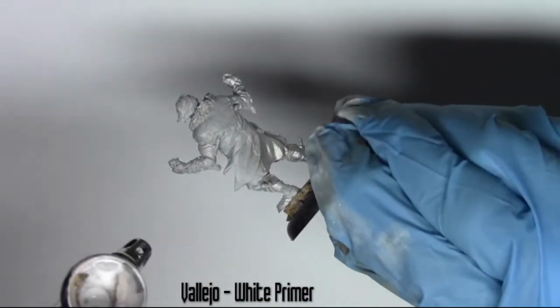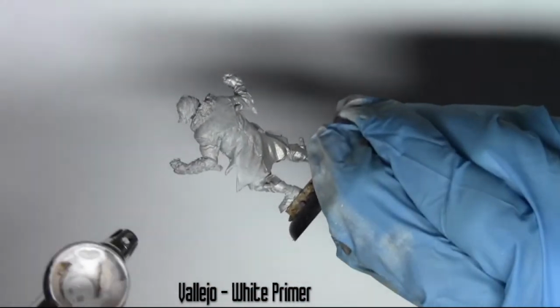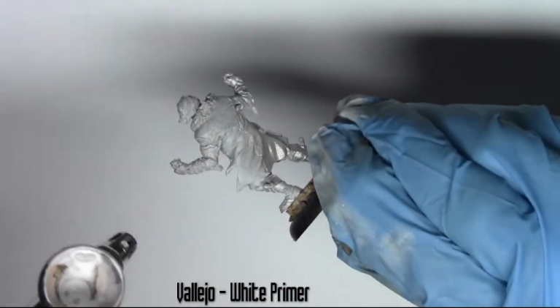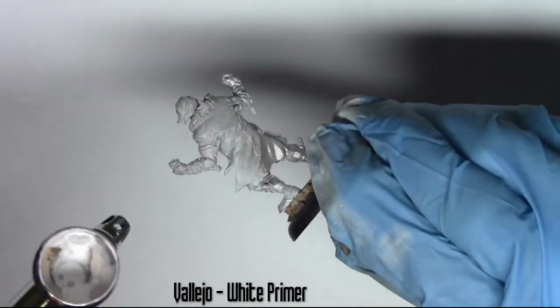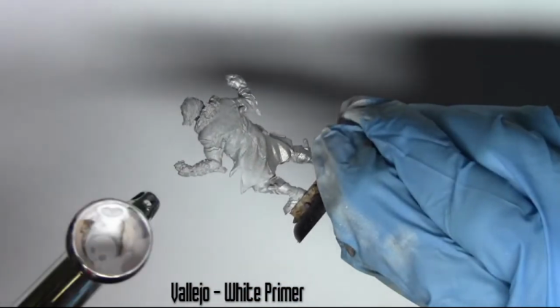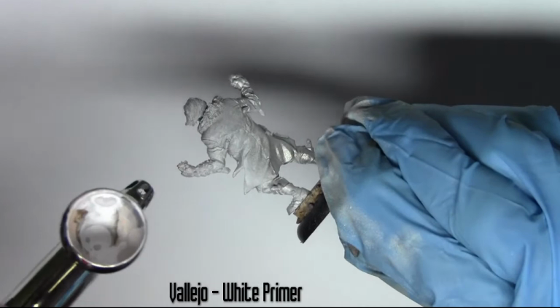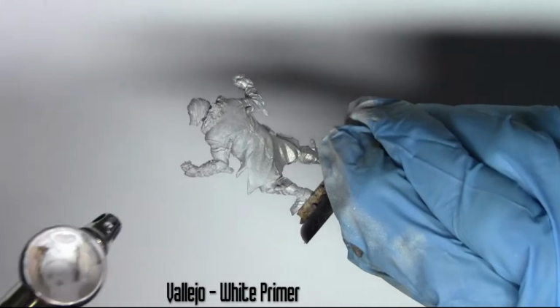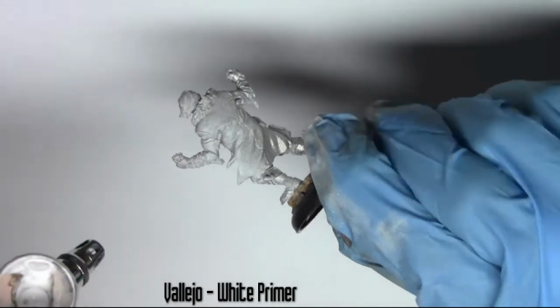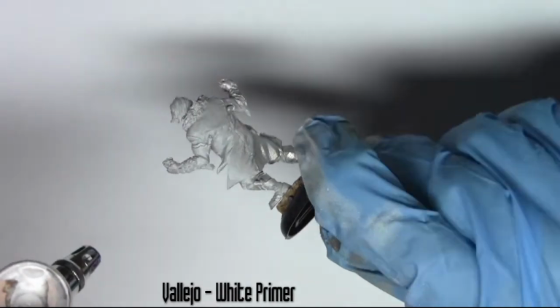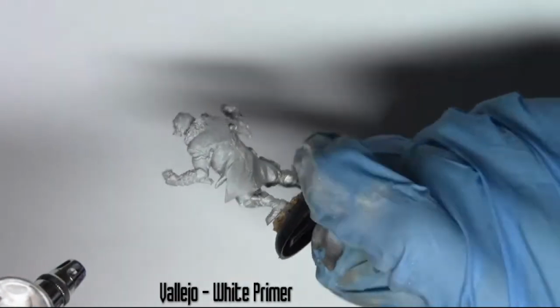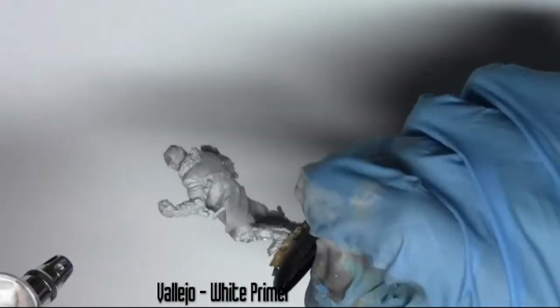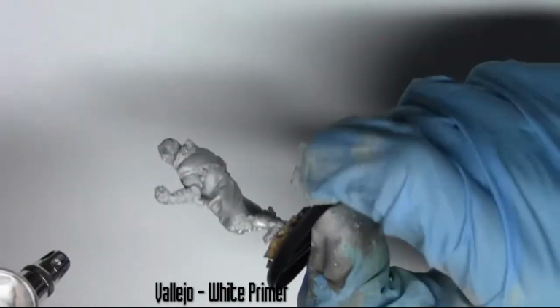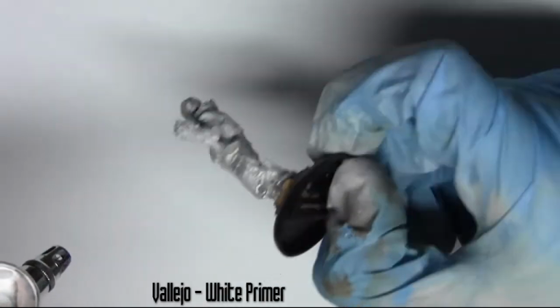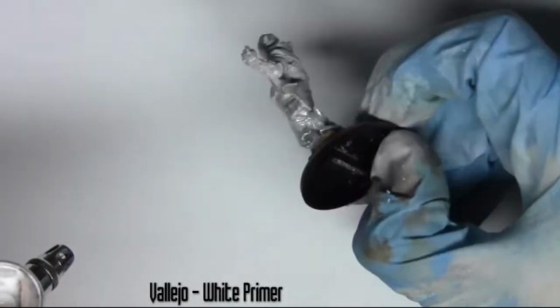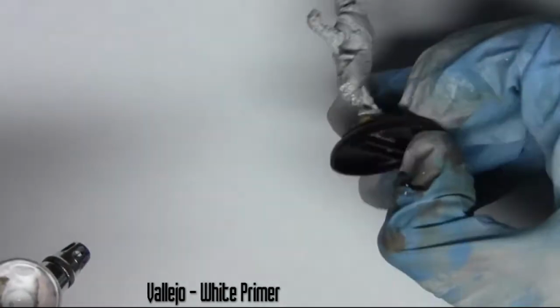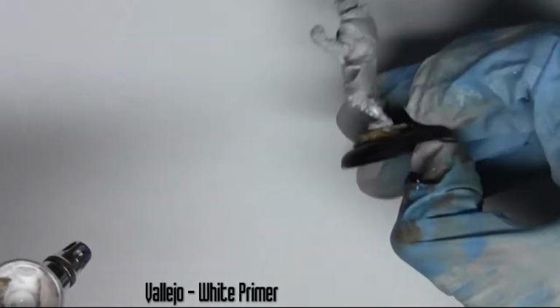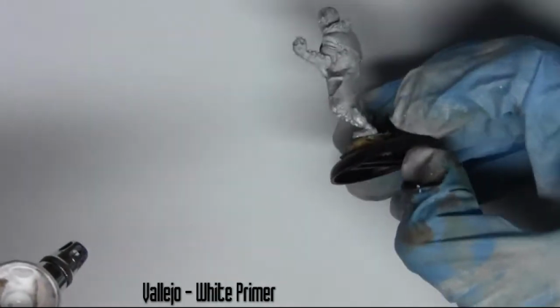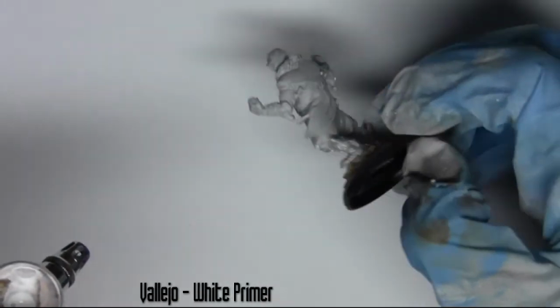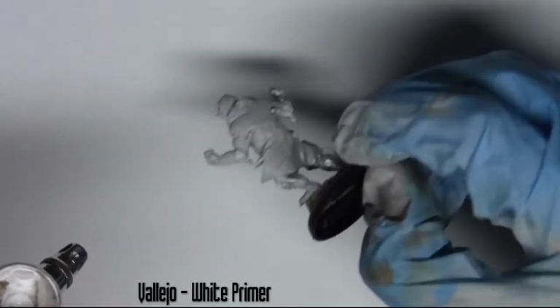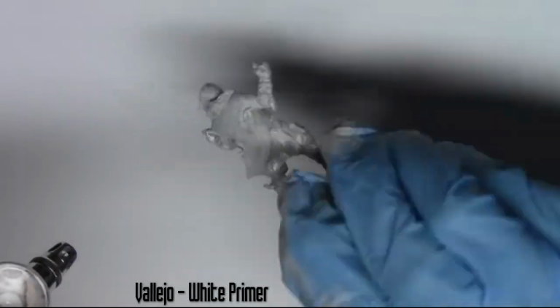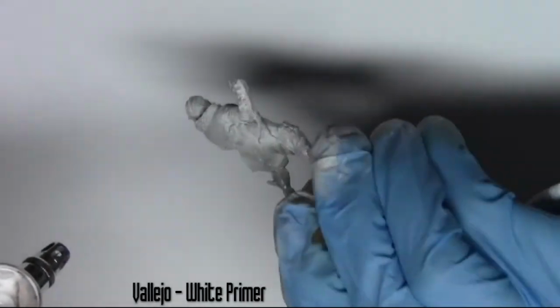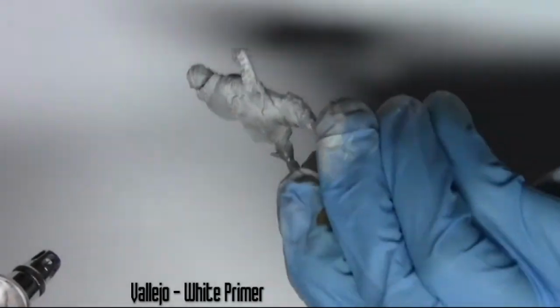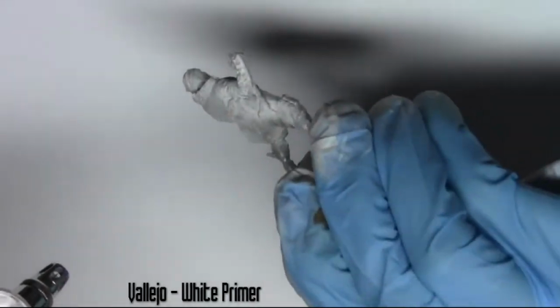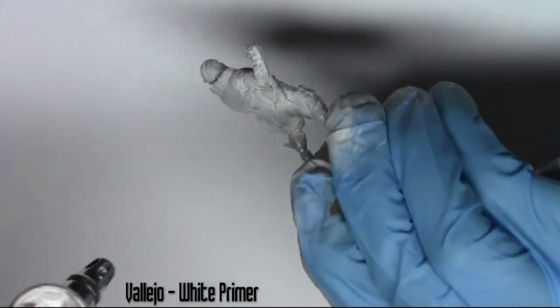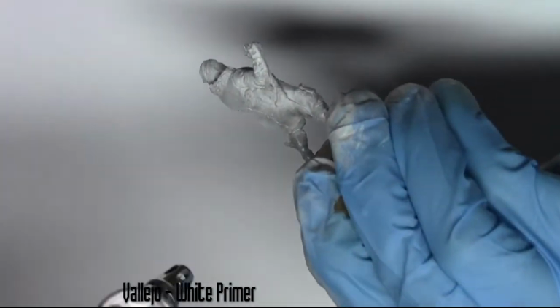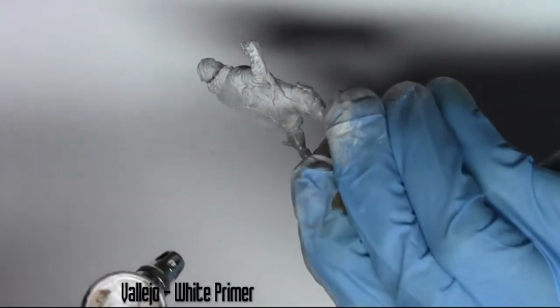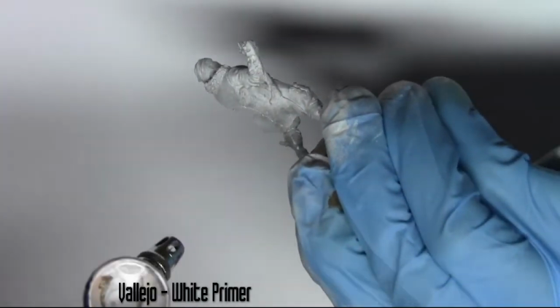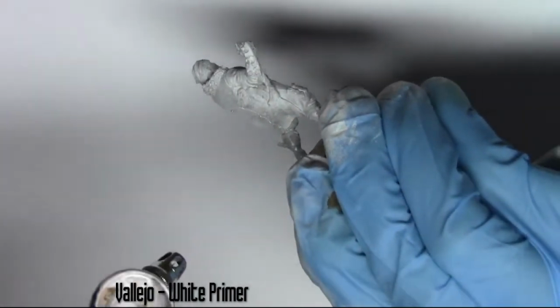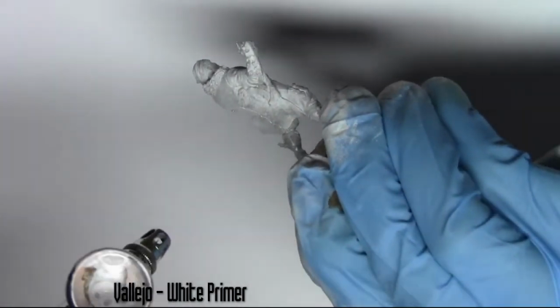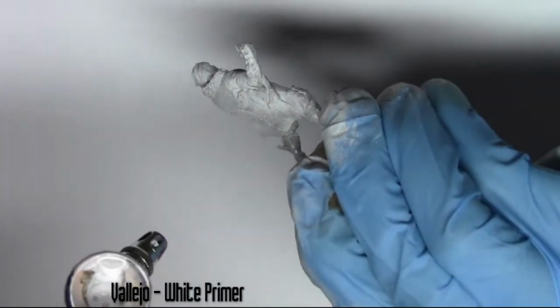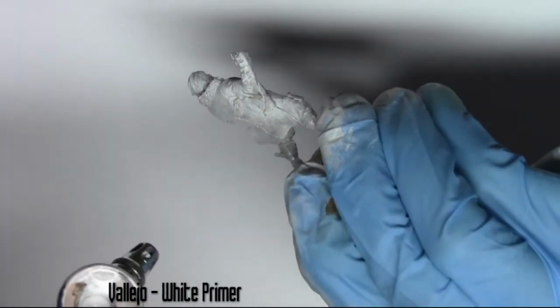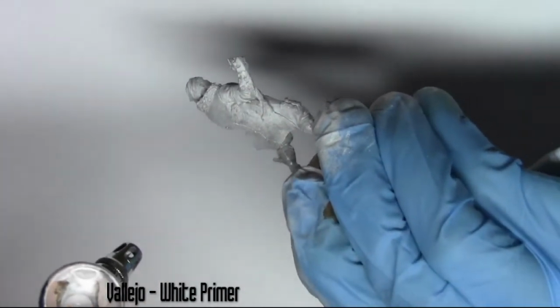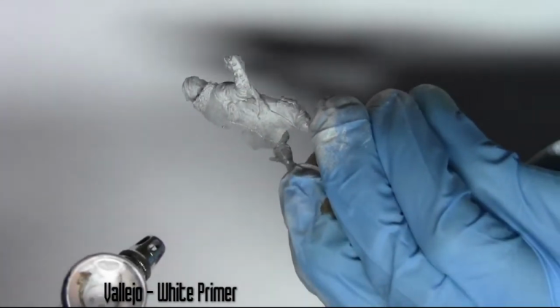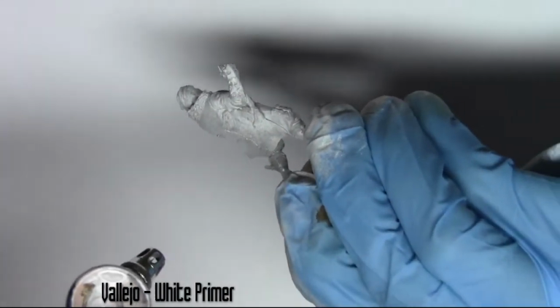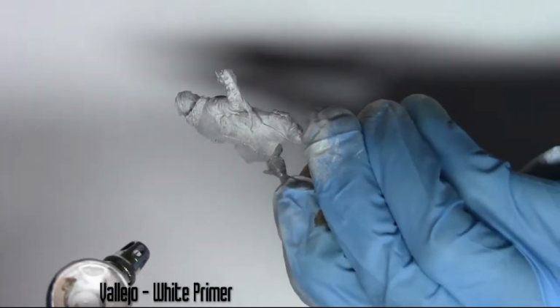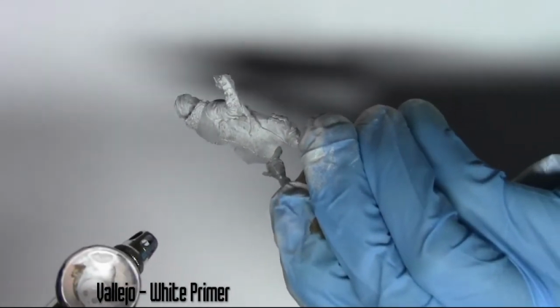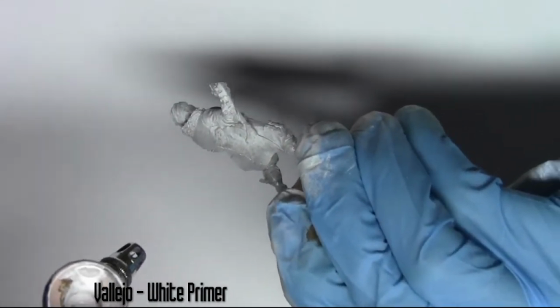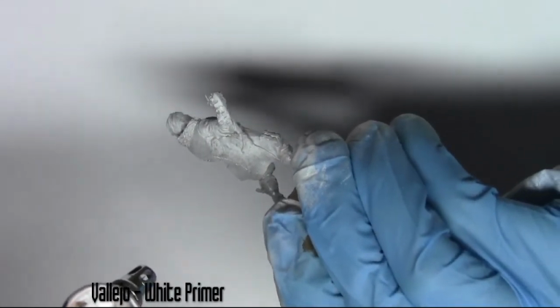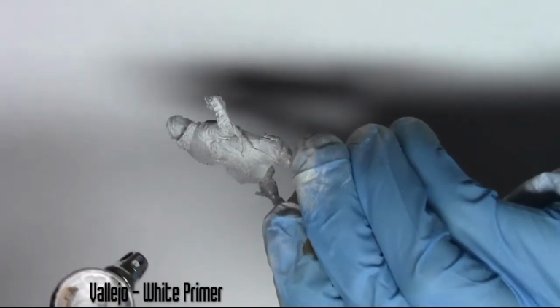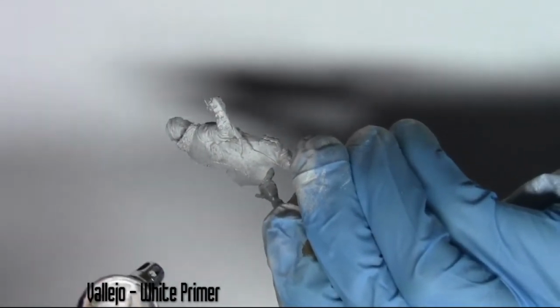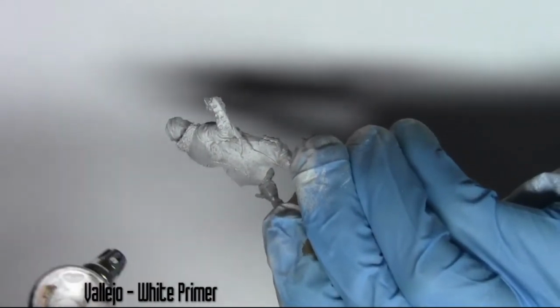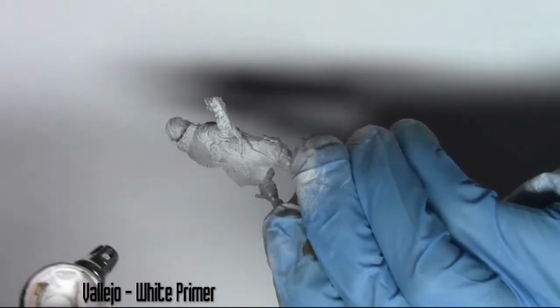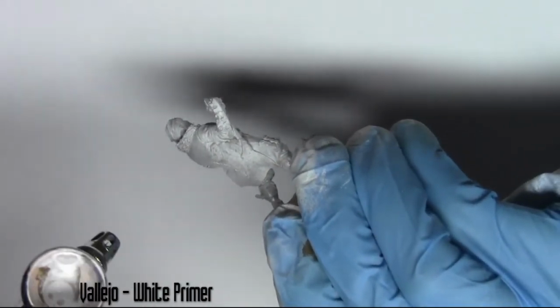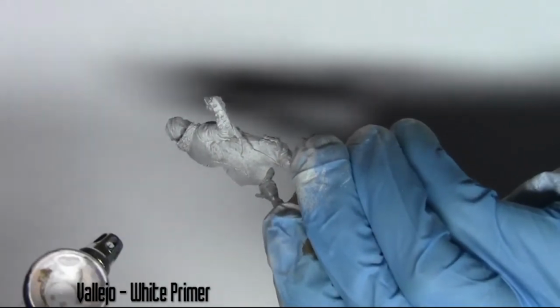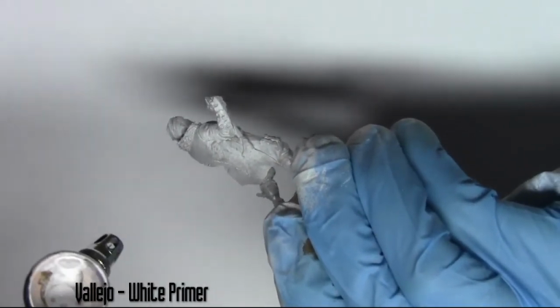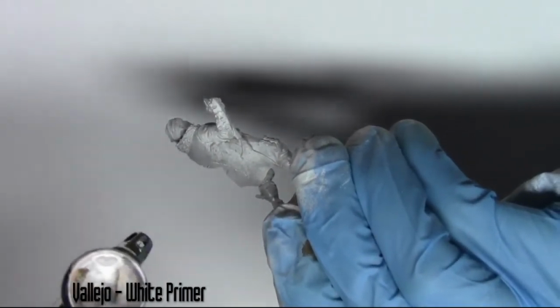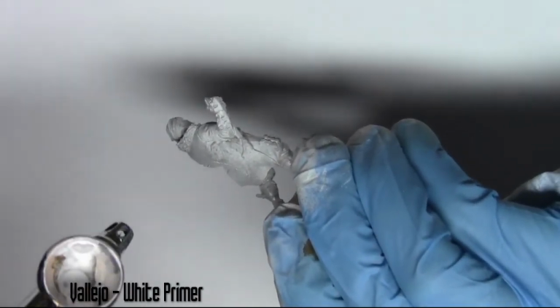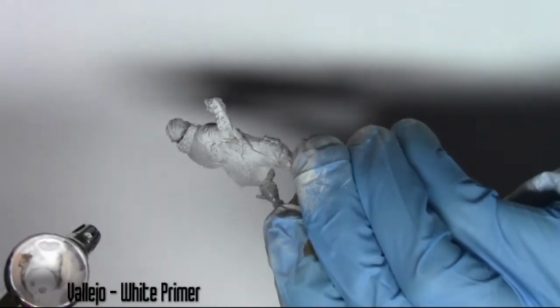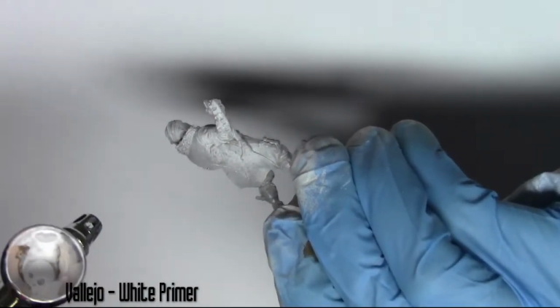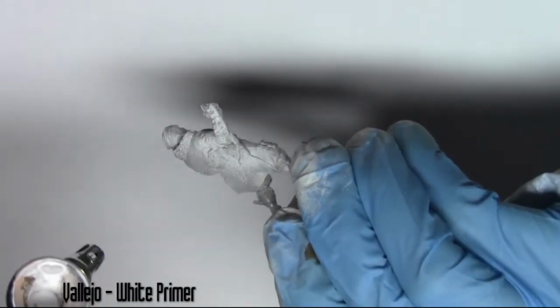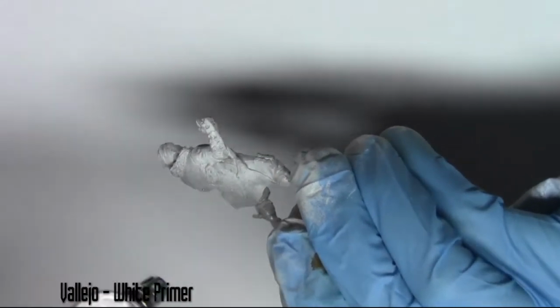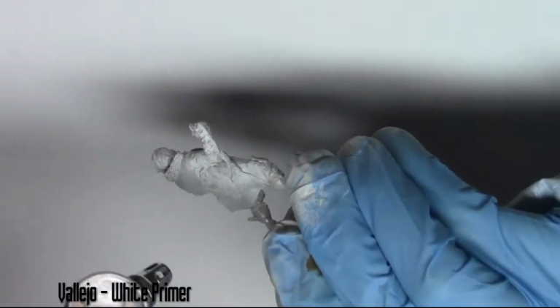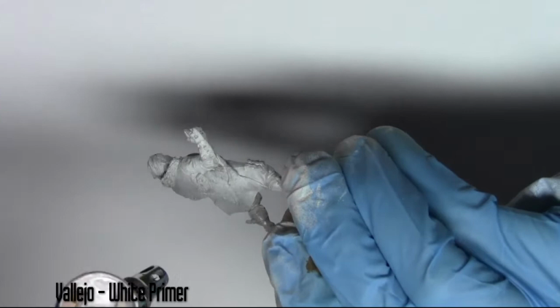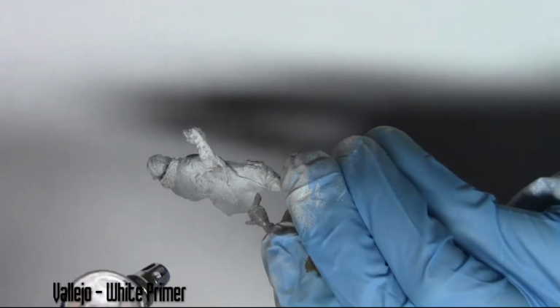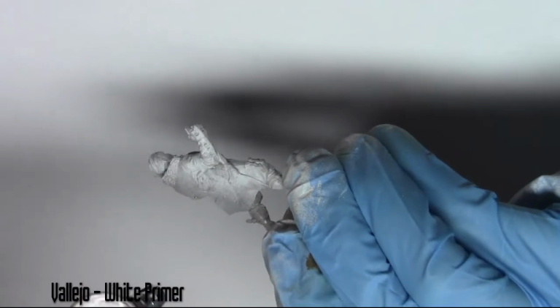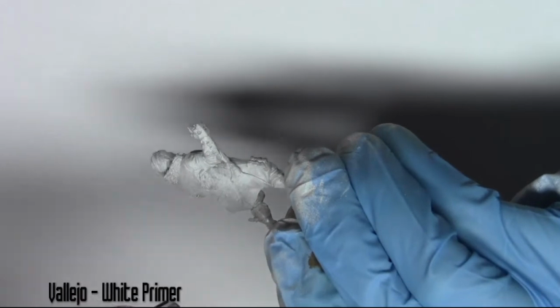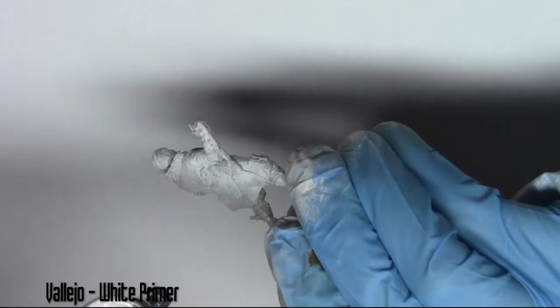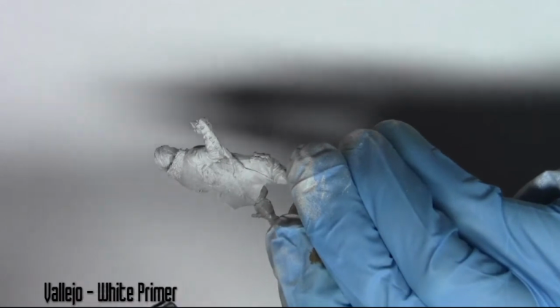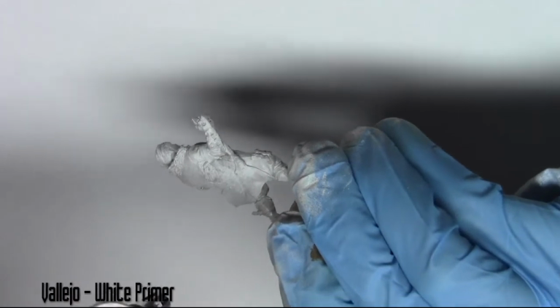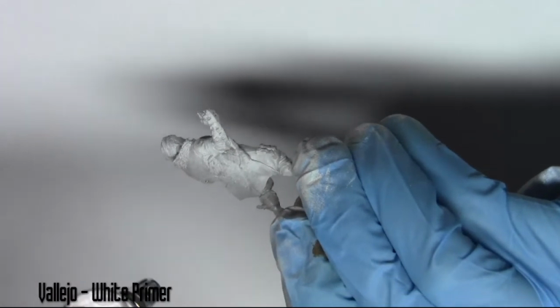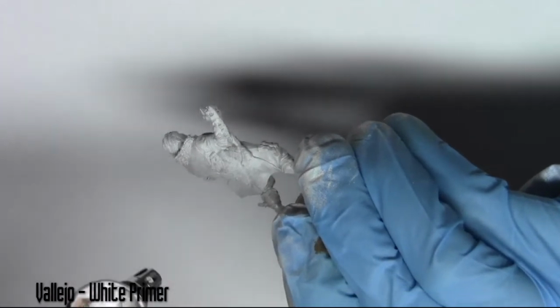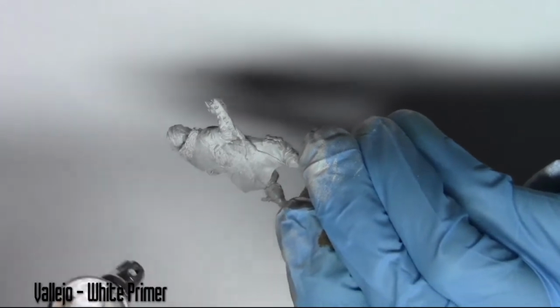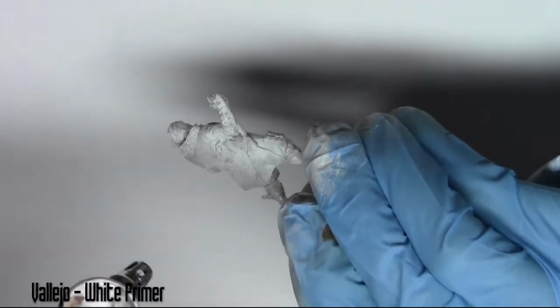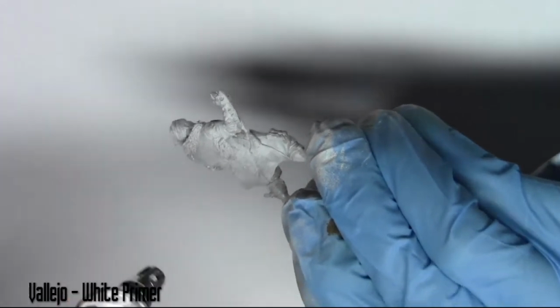First off, I'm priming the model with the airbrush using Vallejo White Primer. You could do this with an aerosol can — it doesn't make much of a difference.